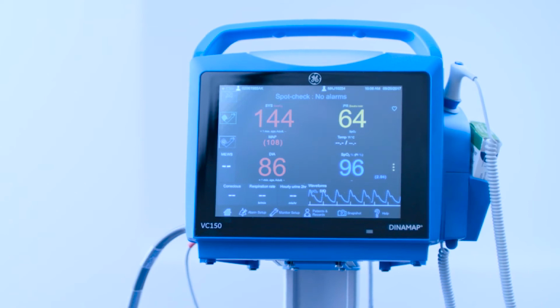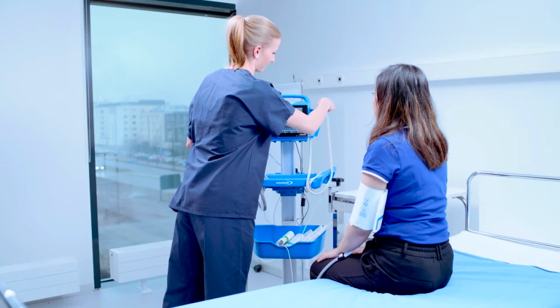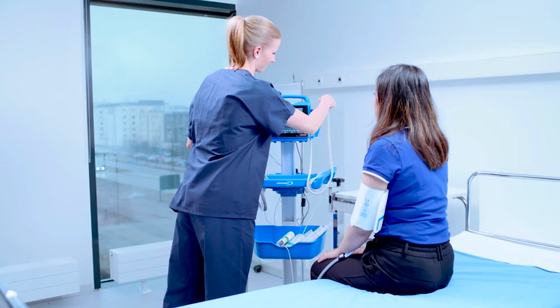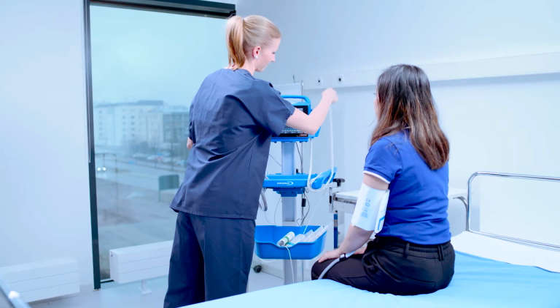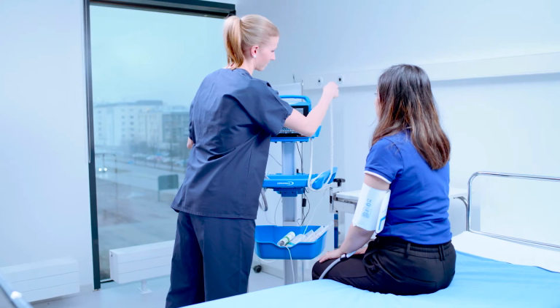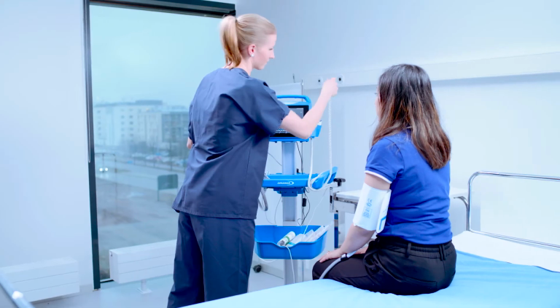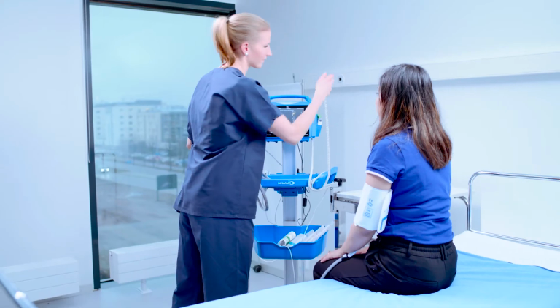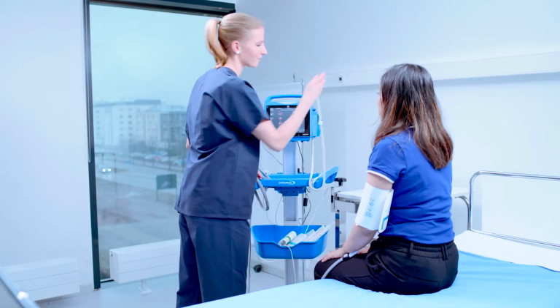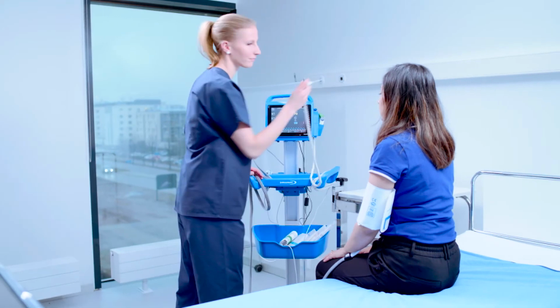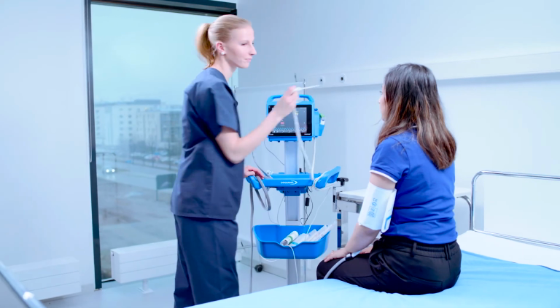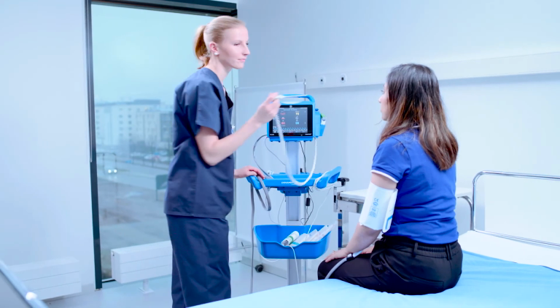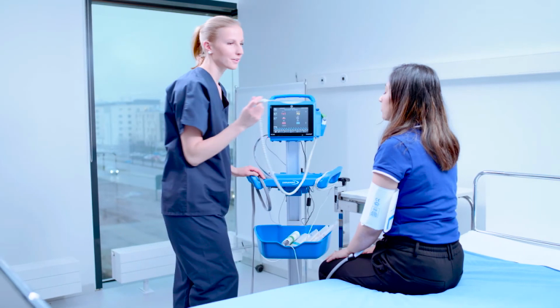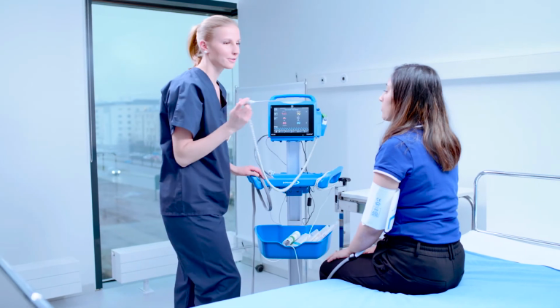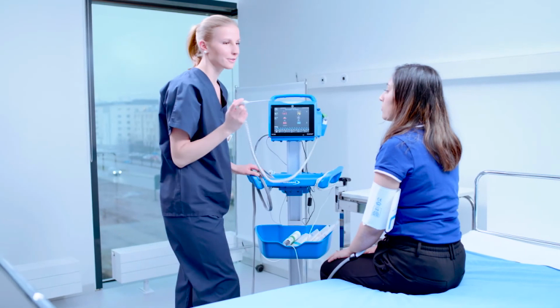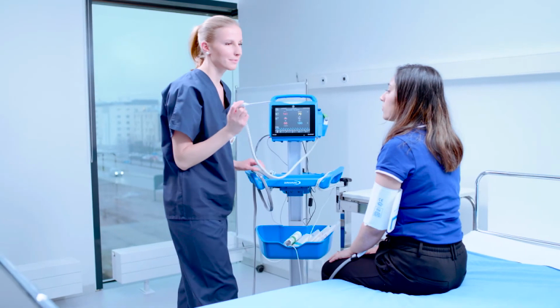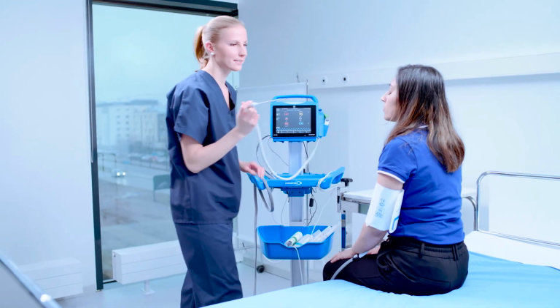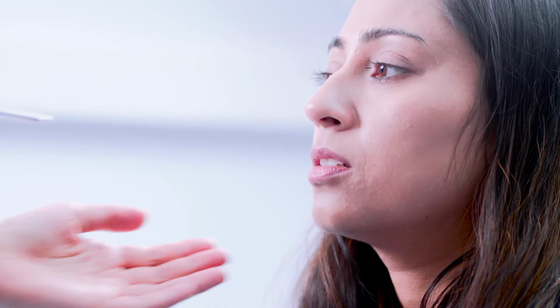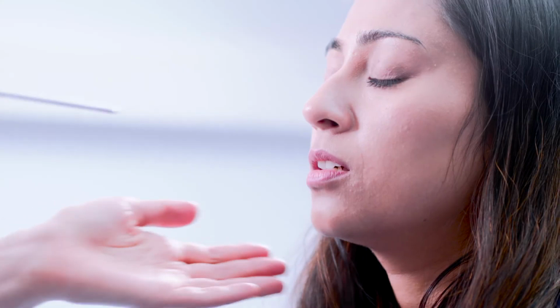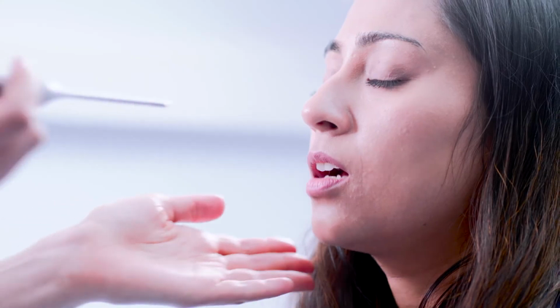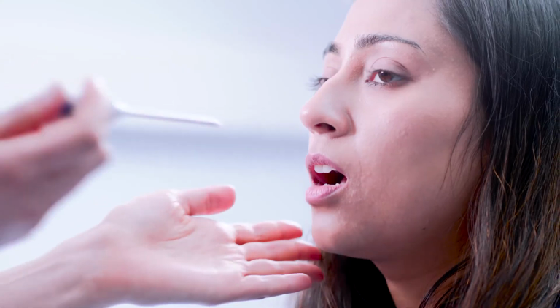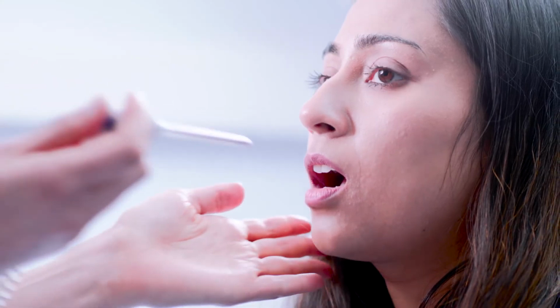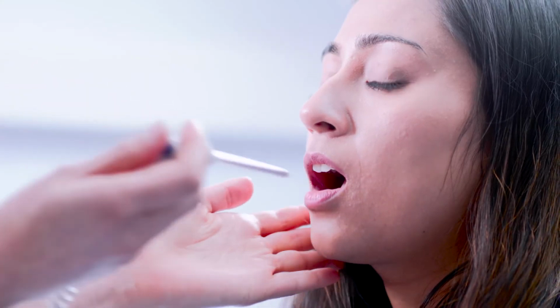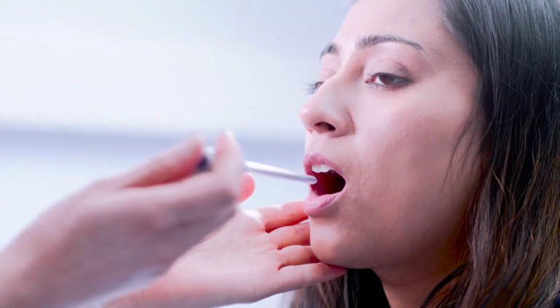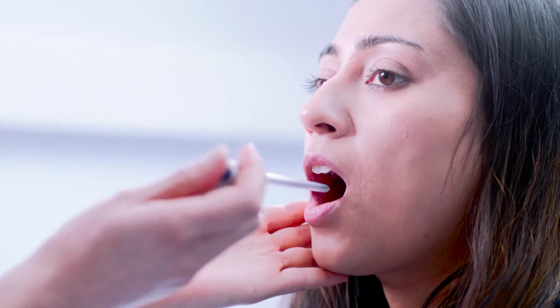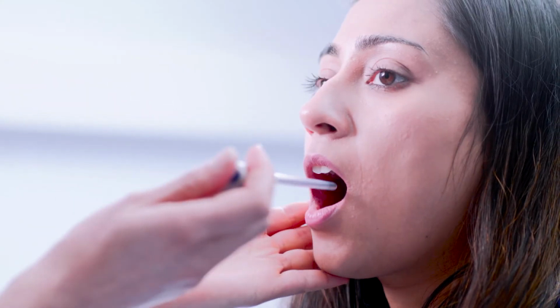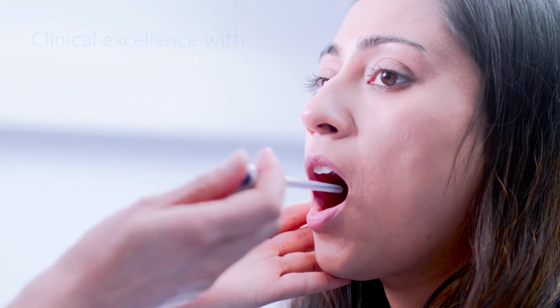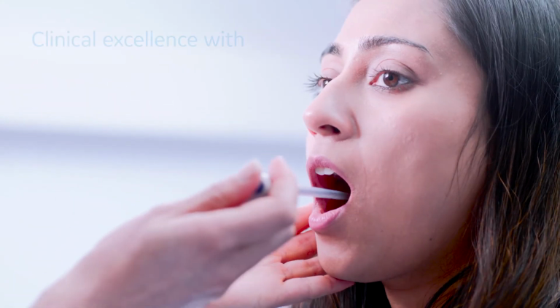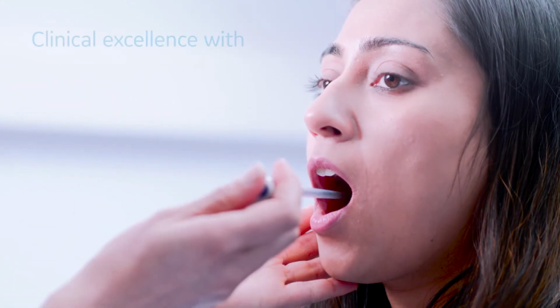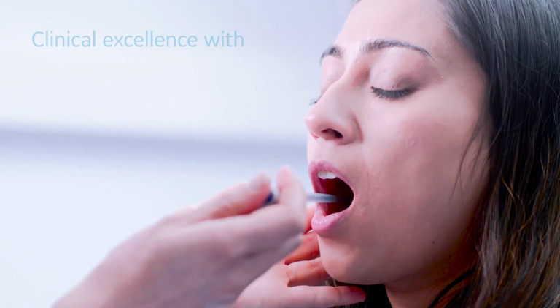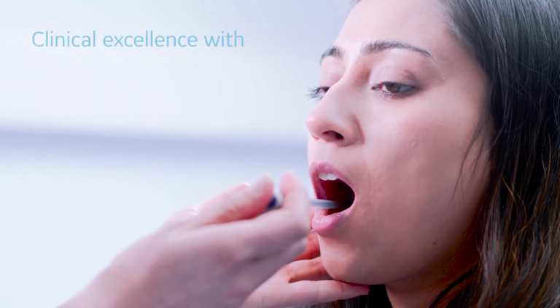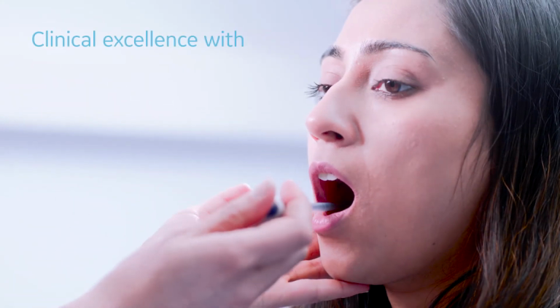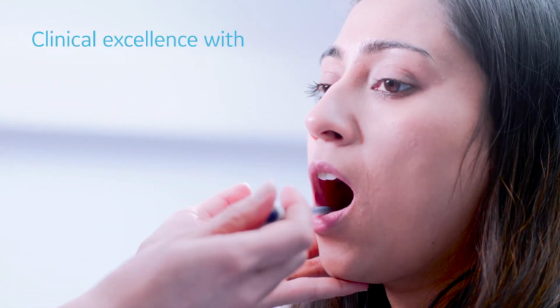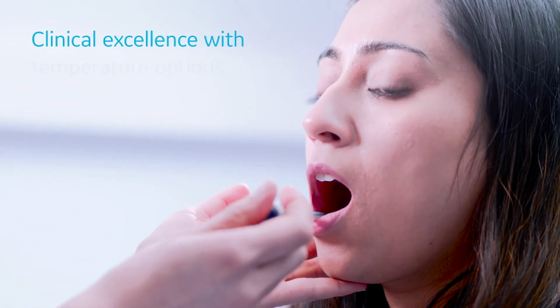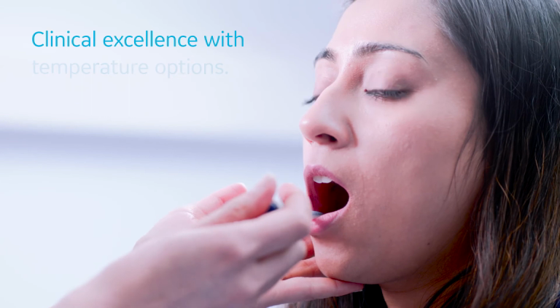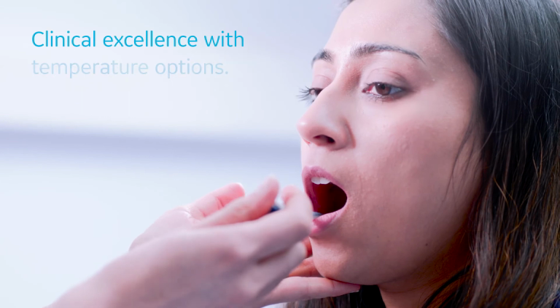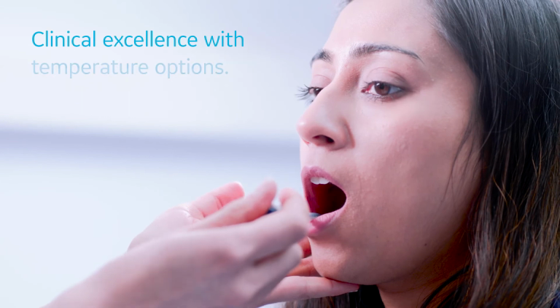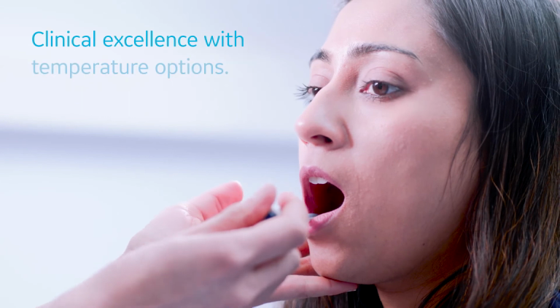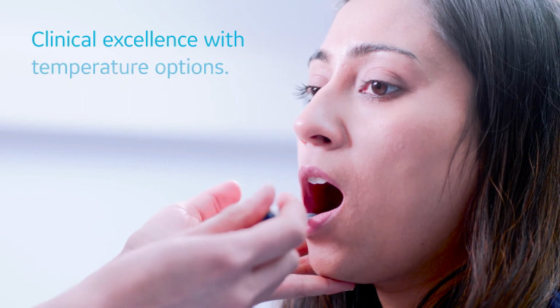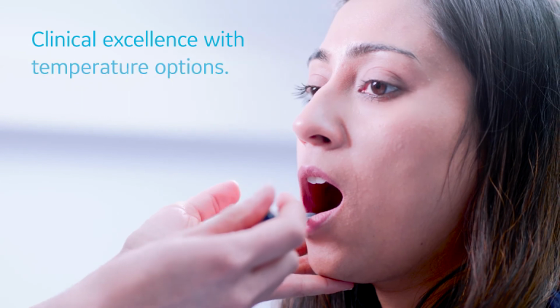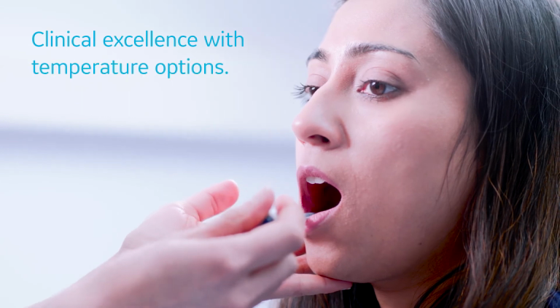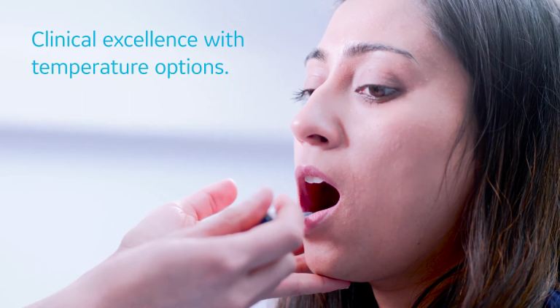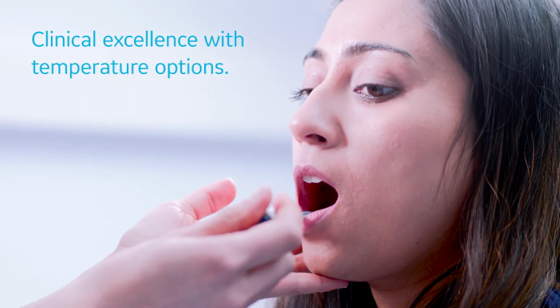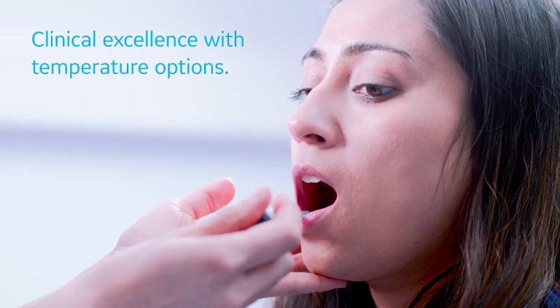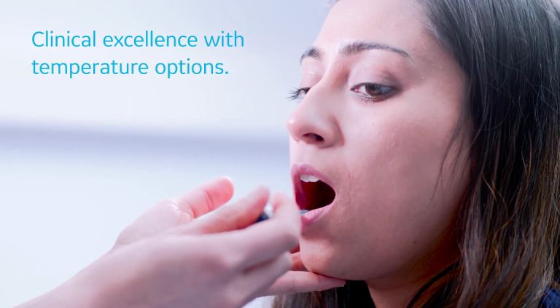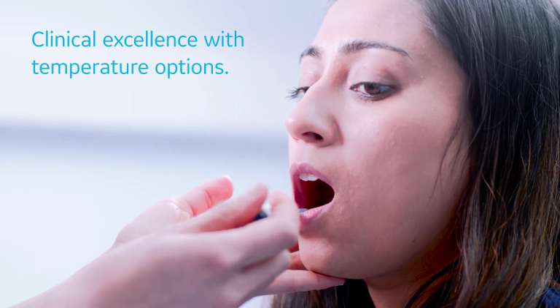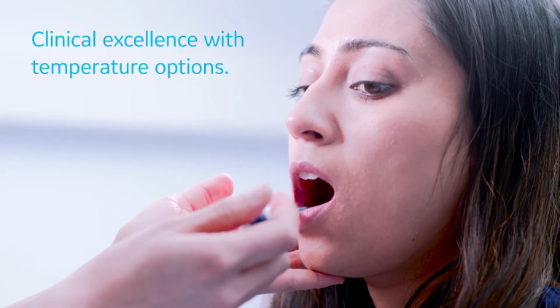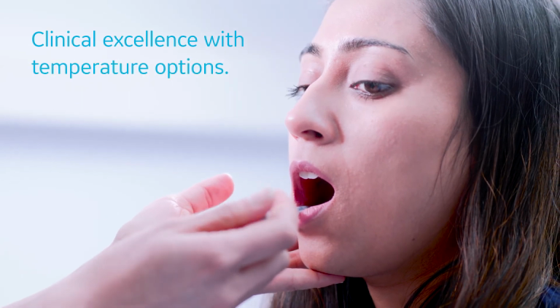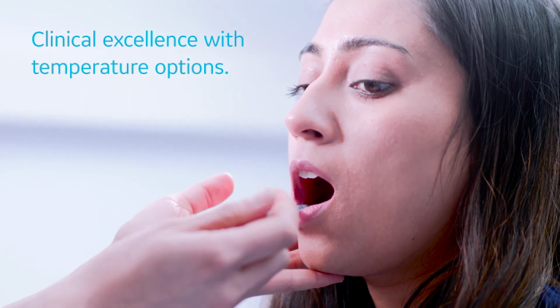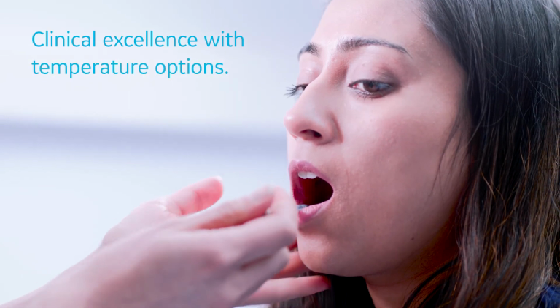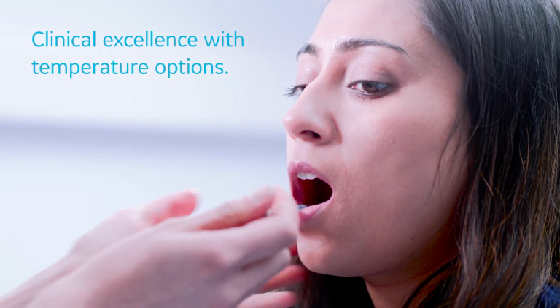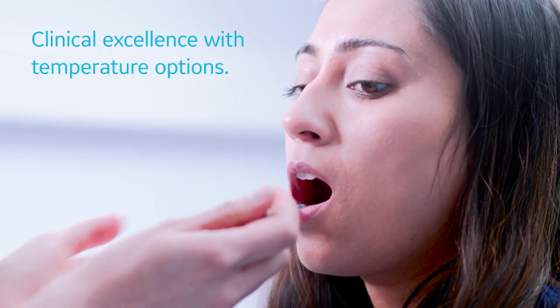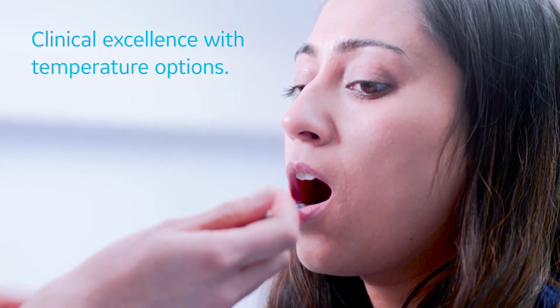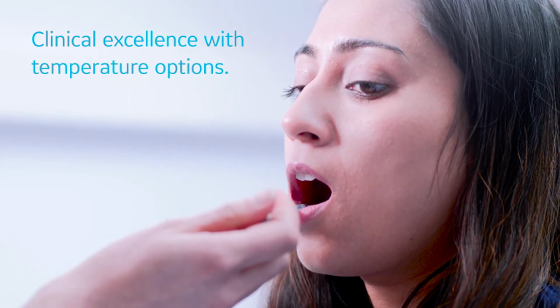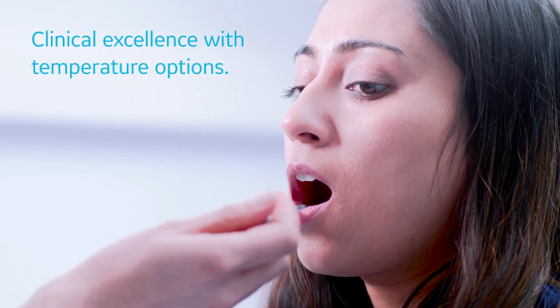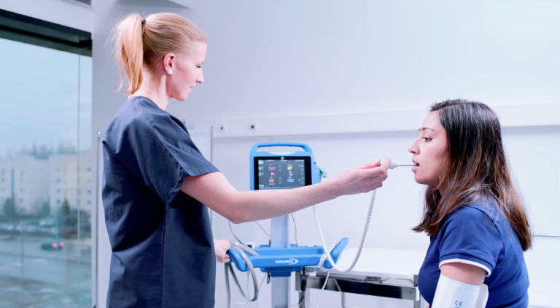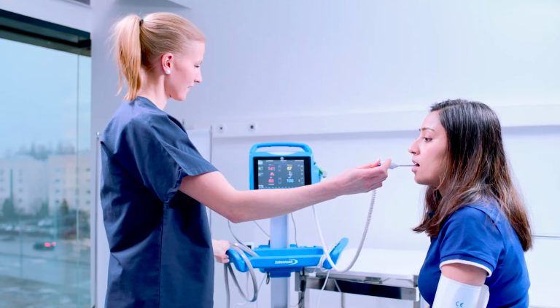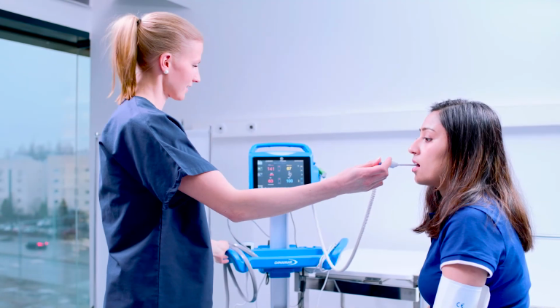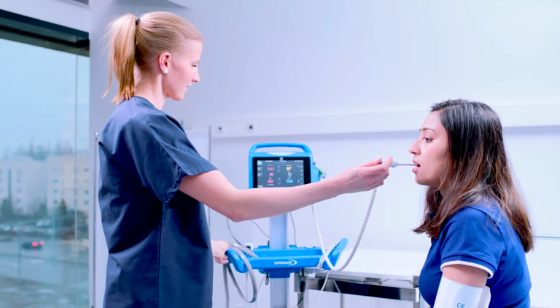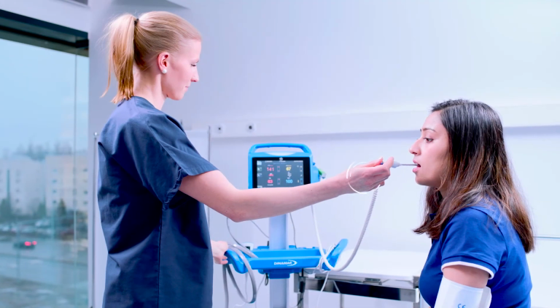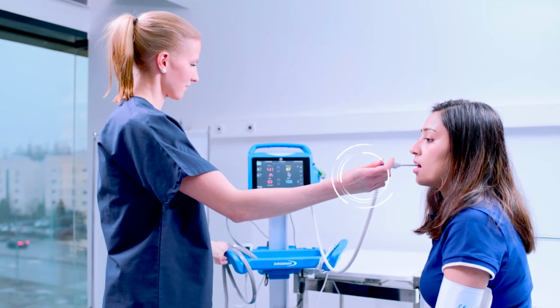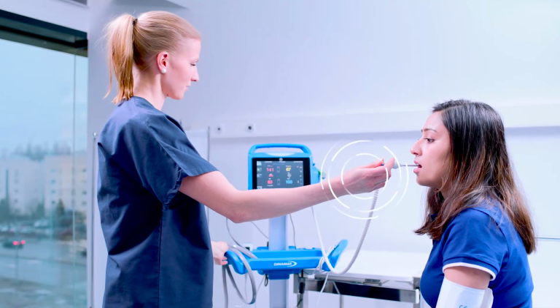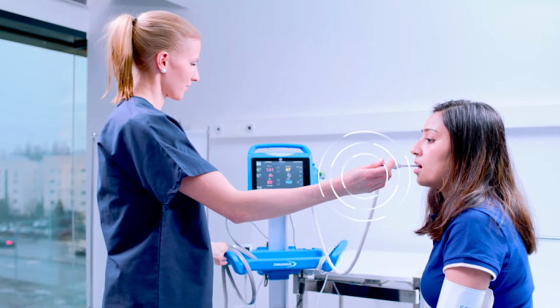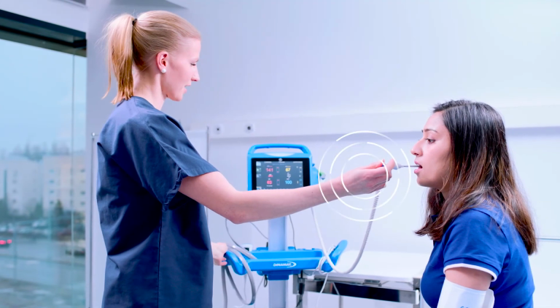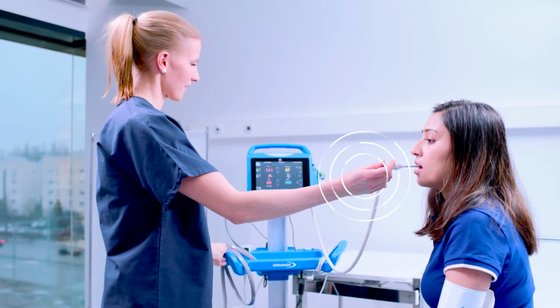Temperatures can be measured either by a Welch Allyn SureTemp Oral Temperature Scanner or by an Exergen Temporal Scanner.